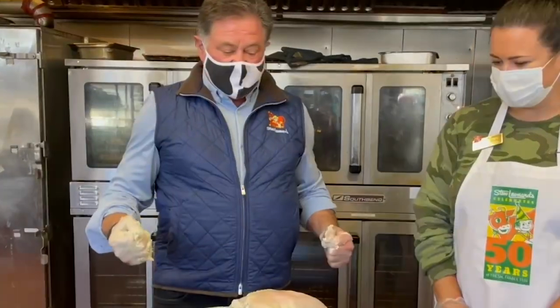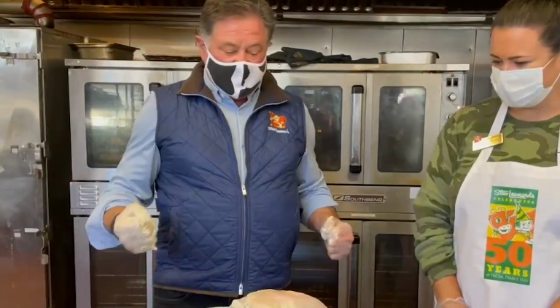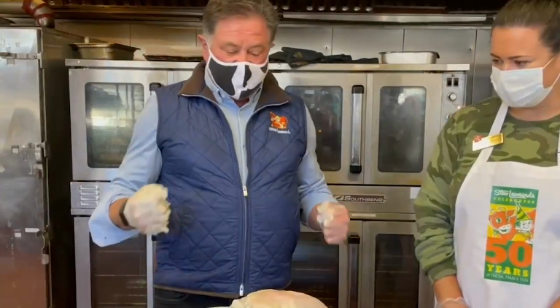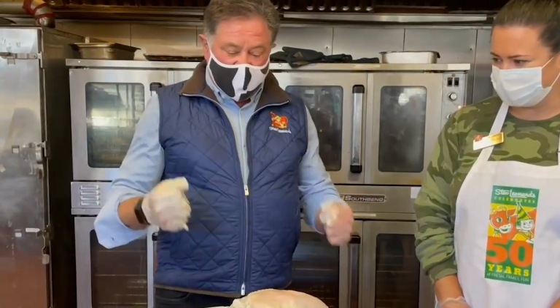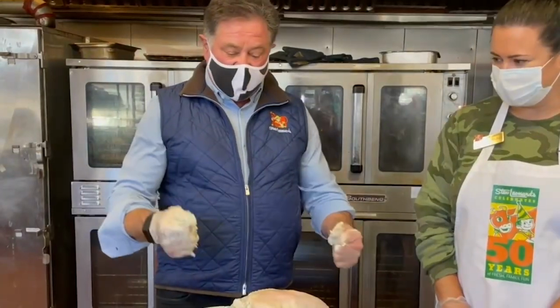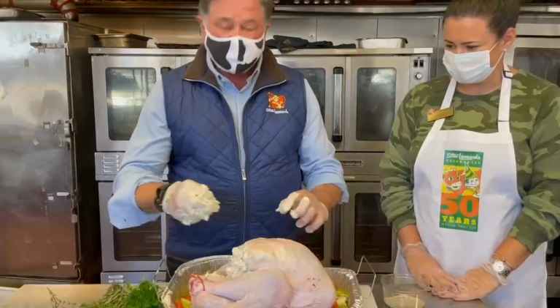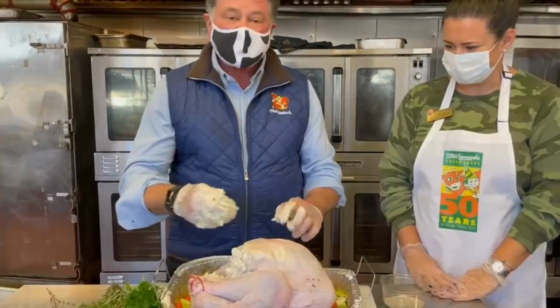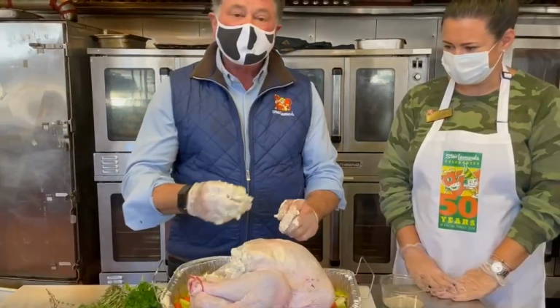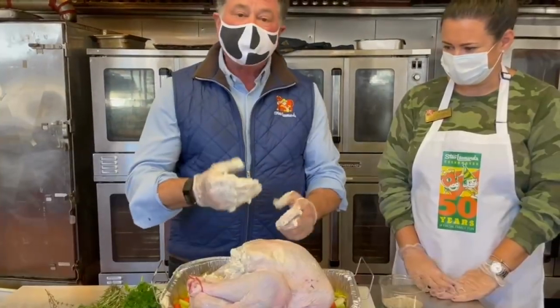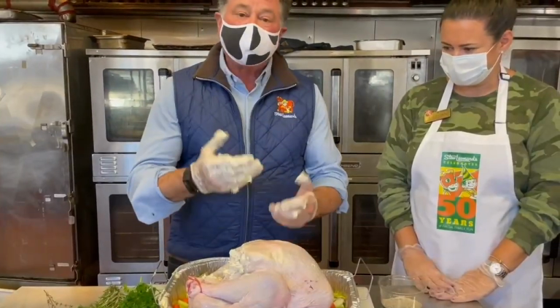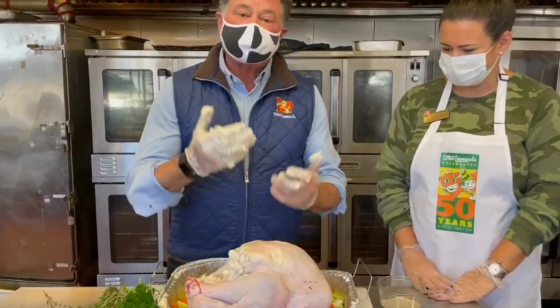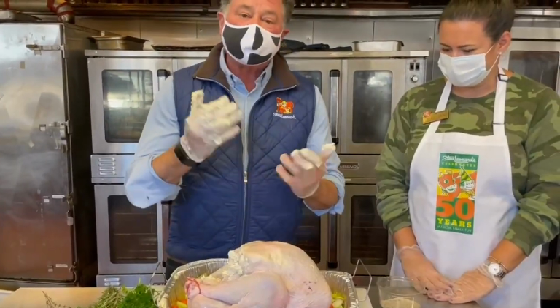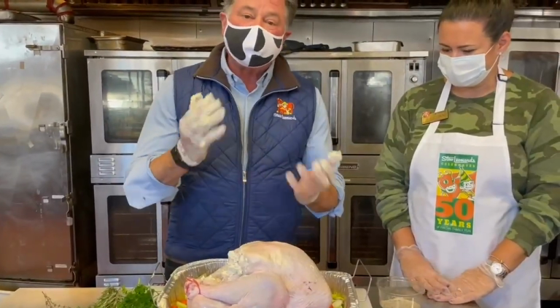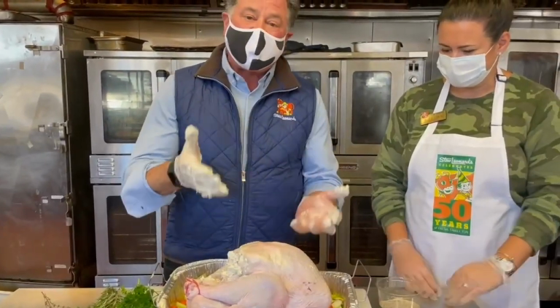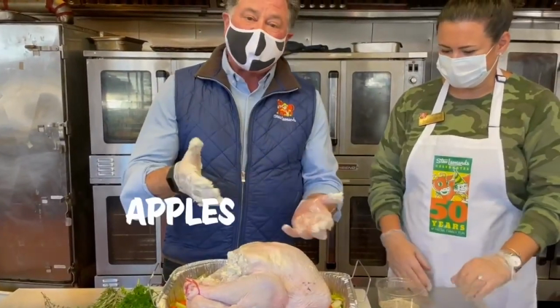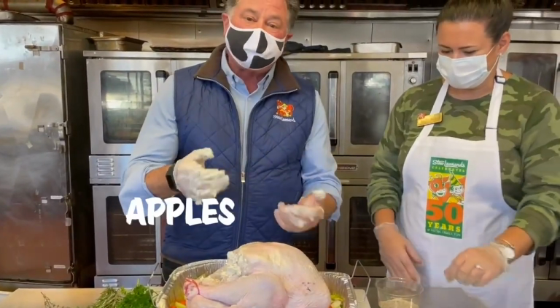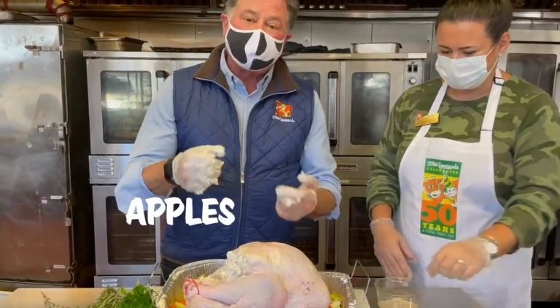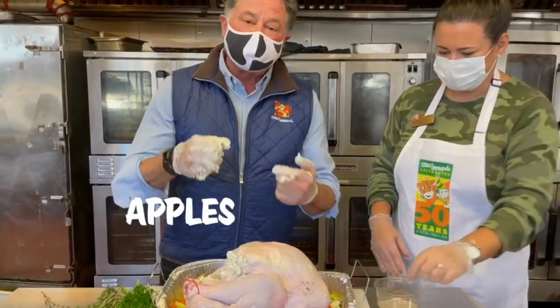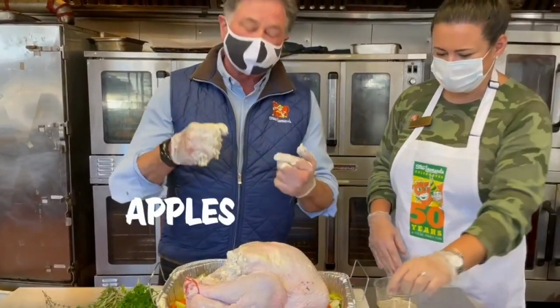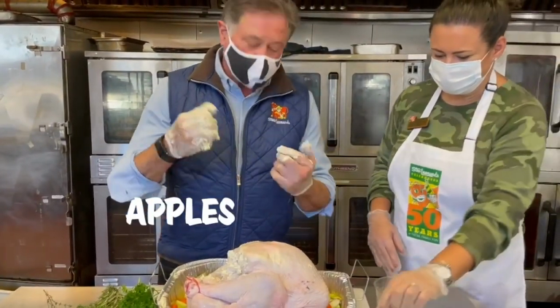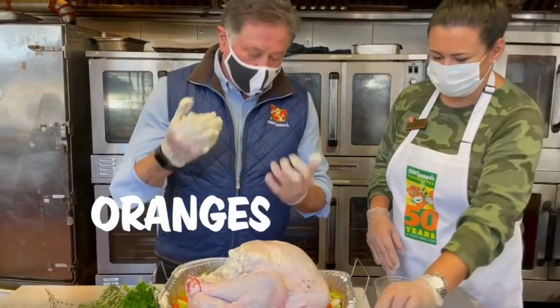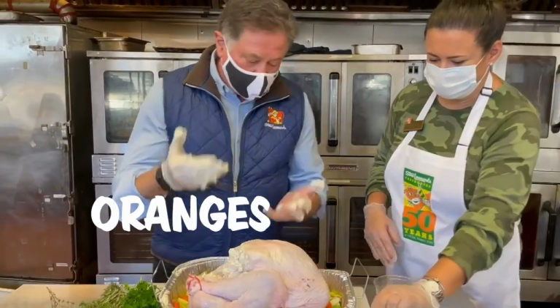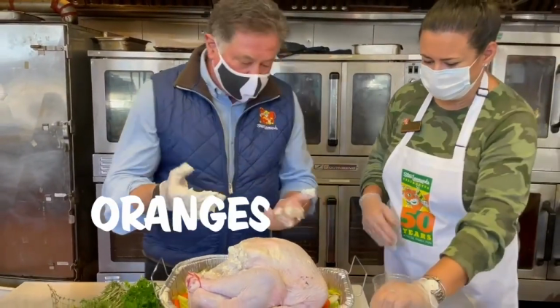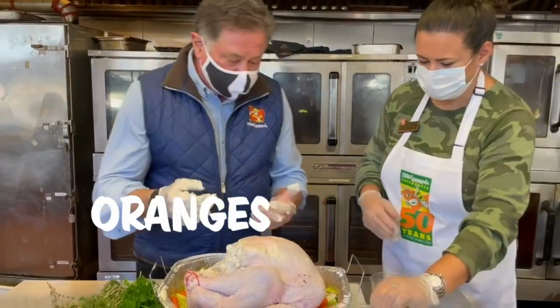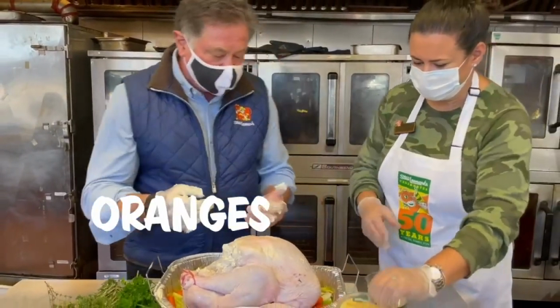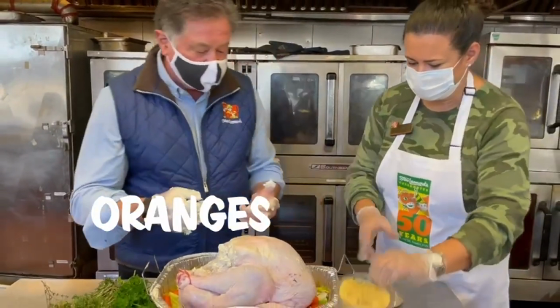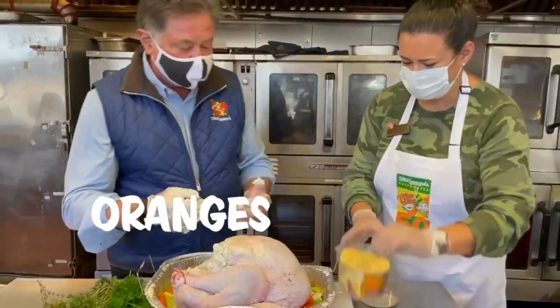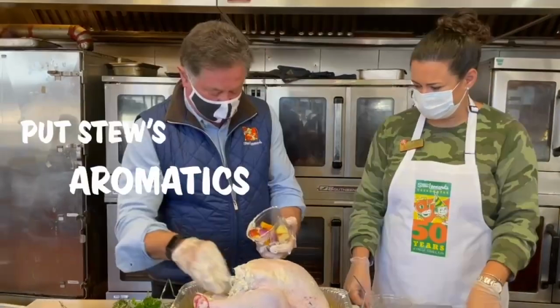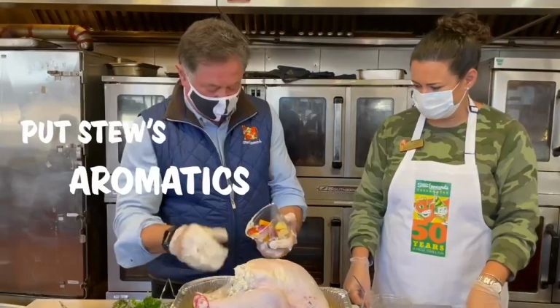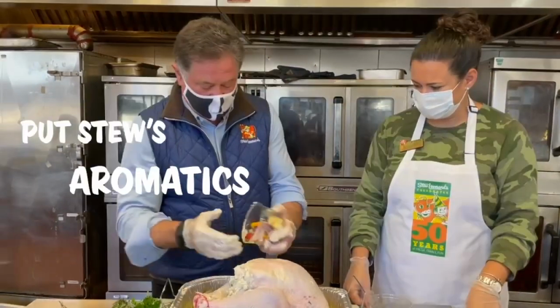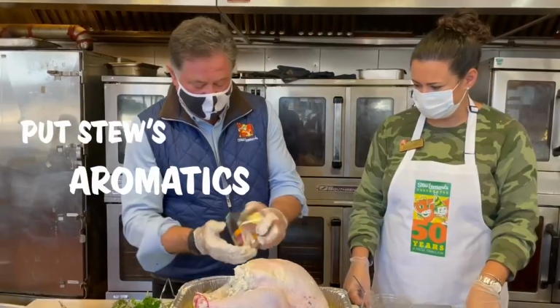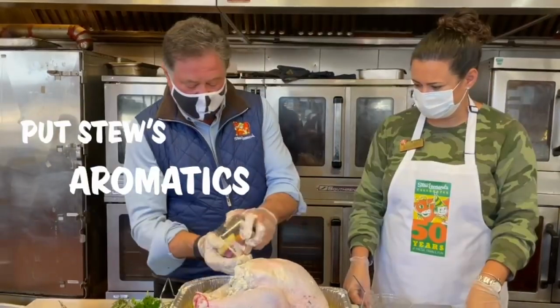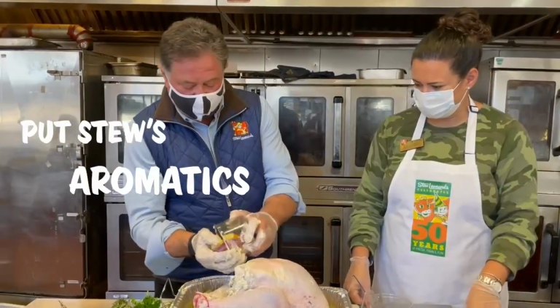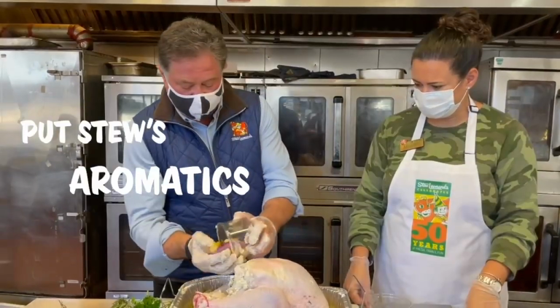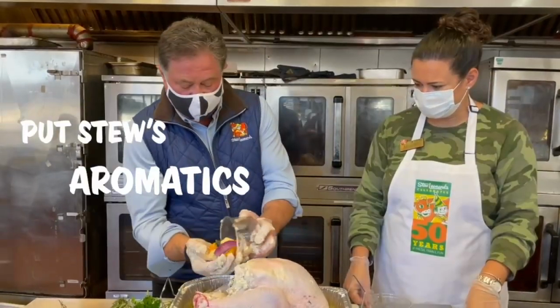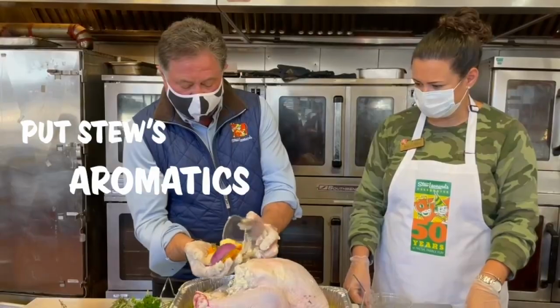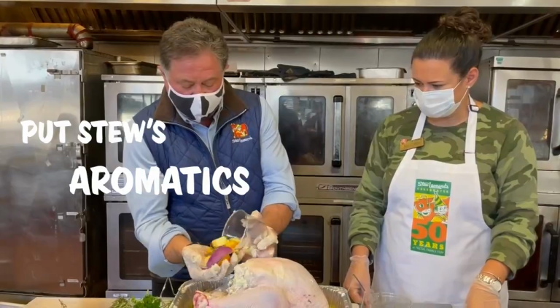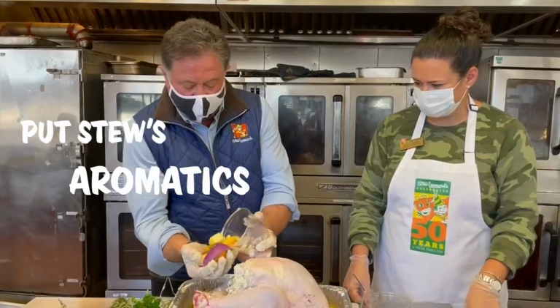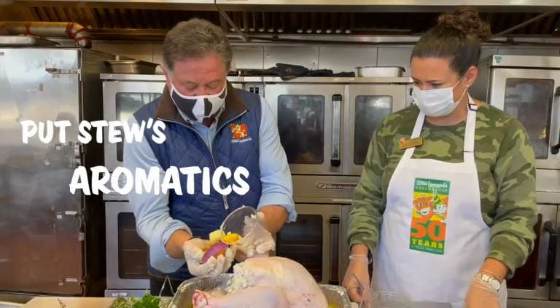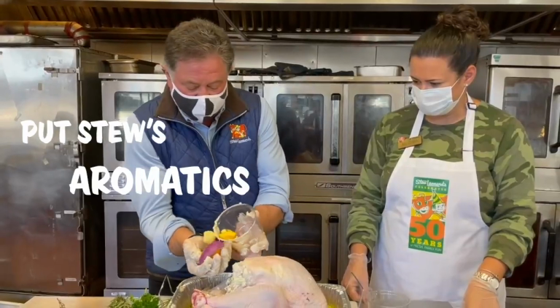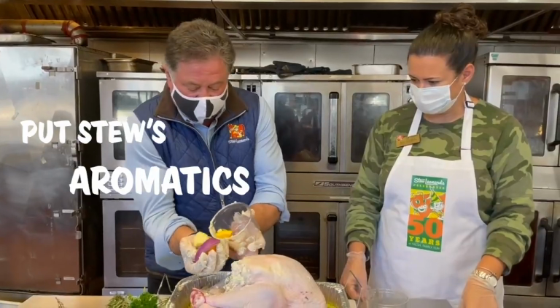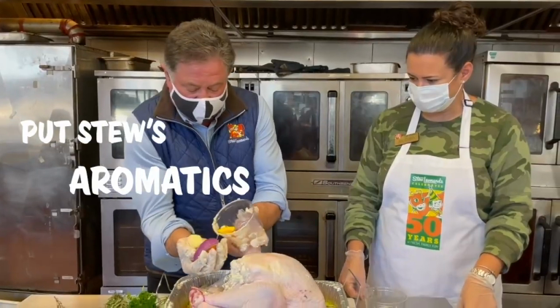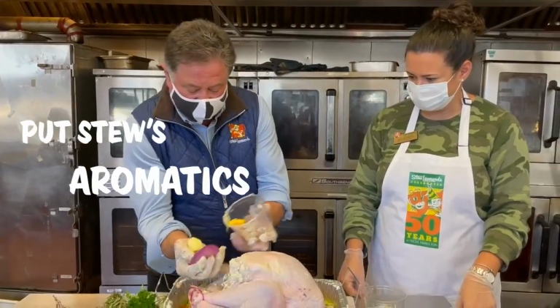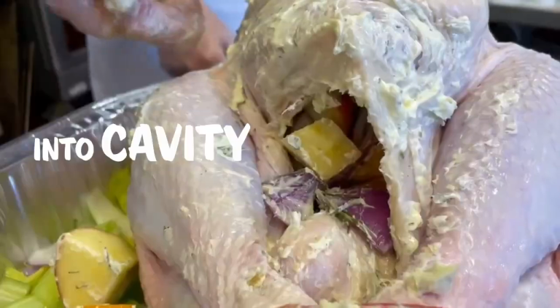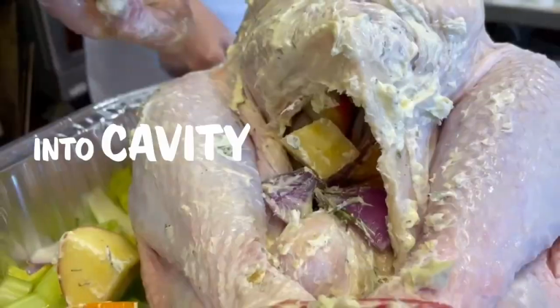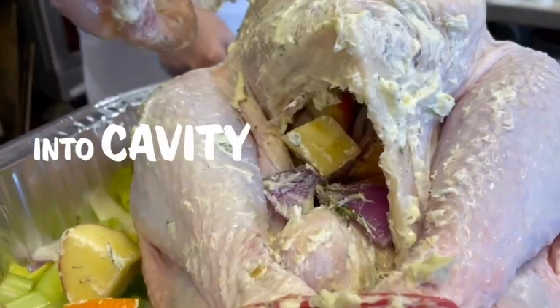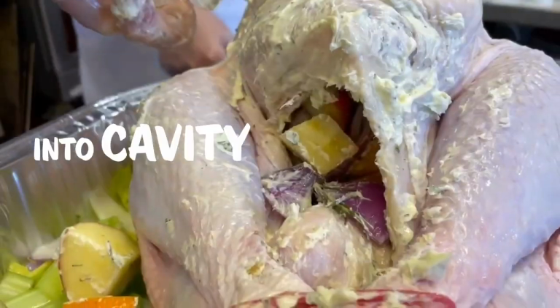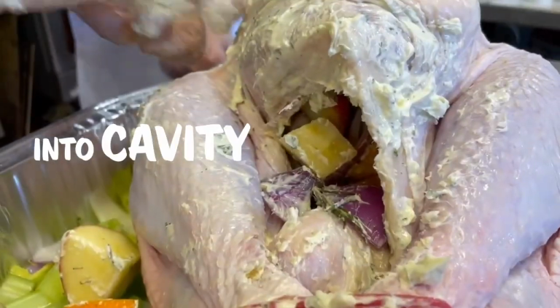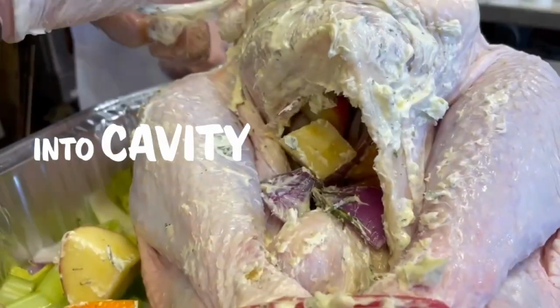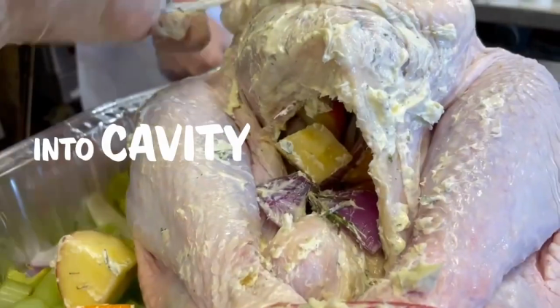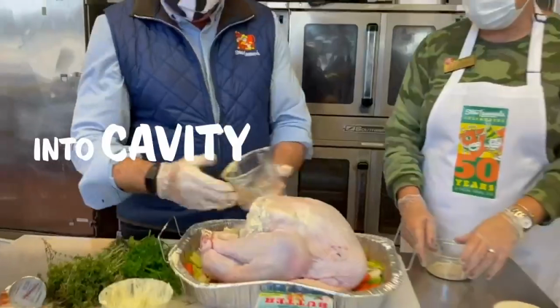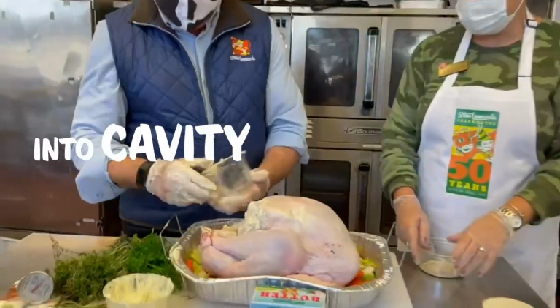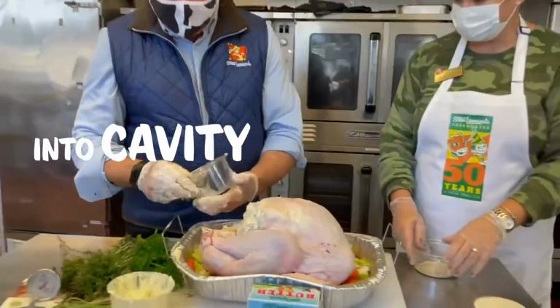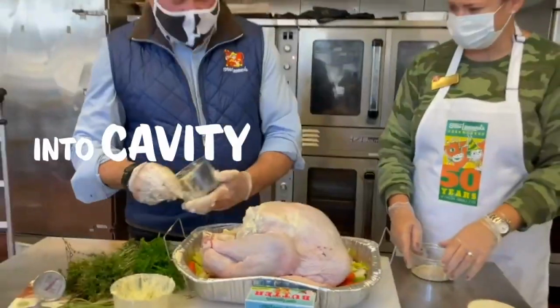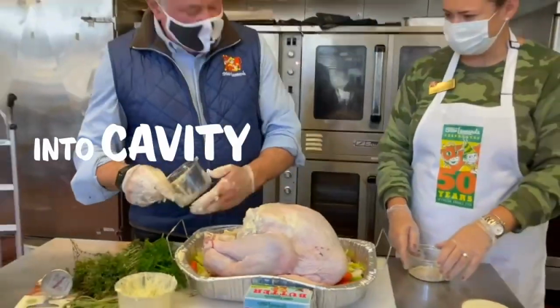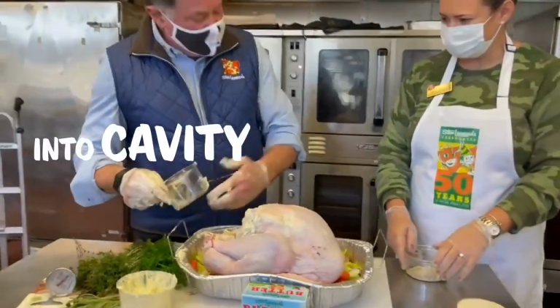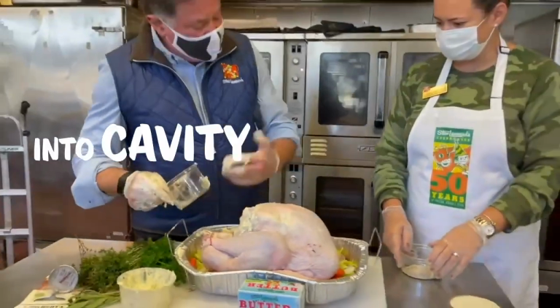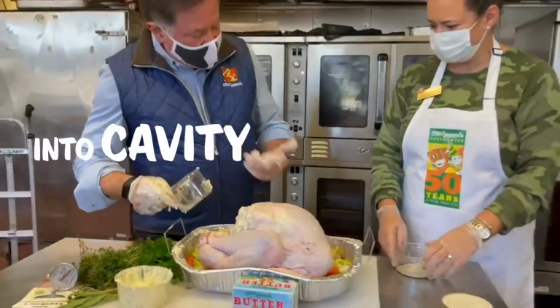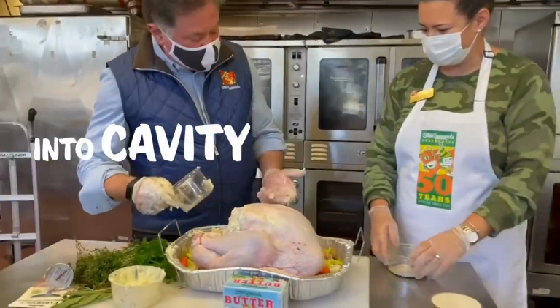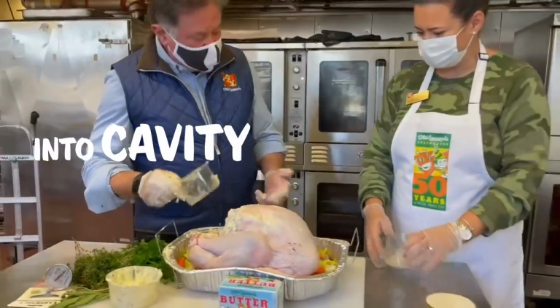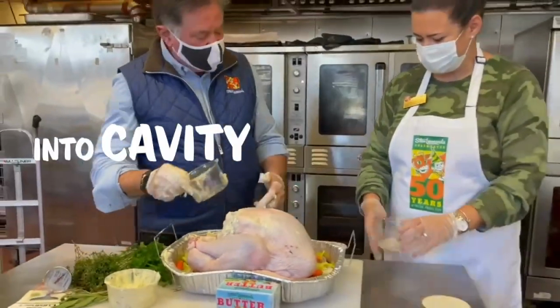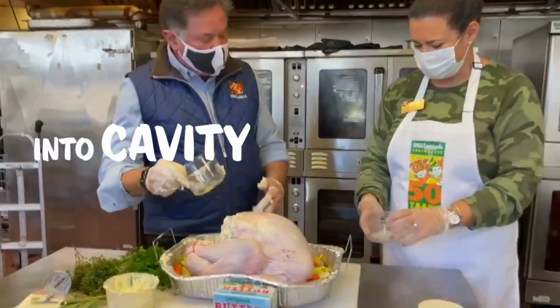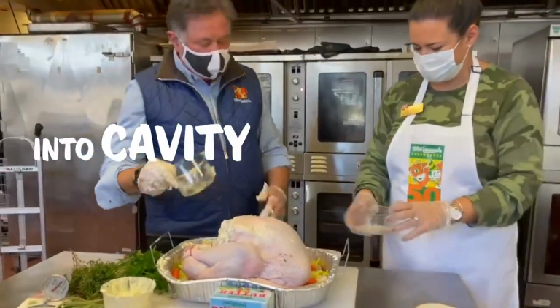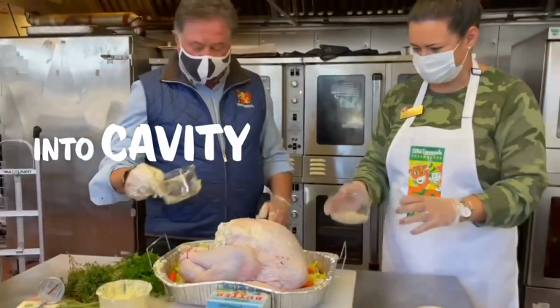Now put some apples and oranges — just take these and put them right inside the cavity of the turkey.